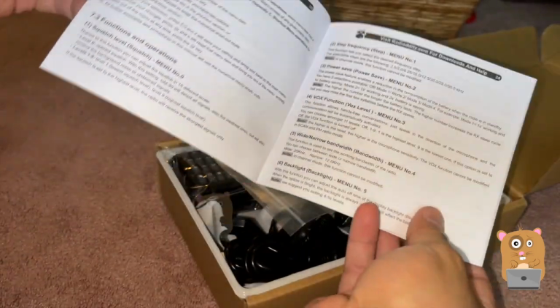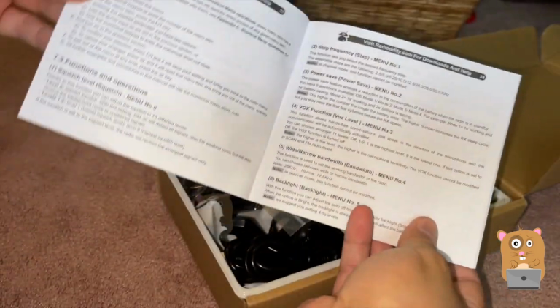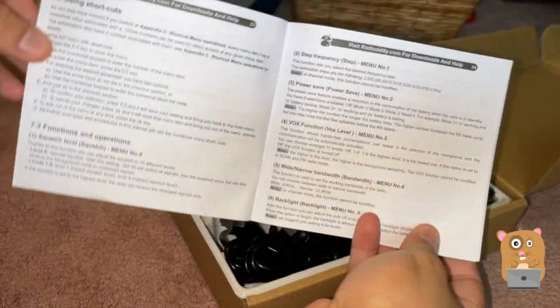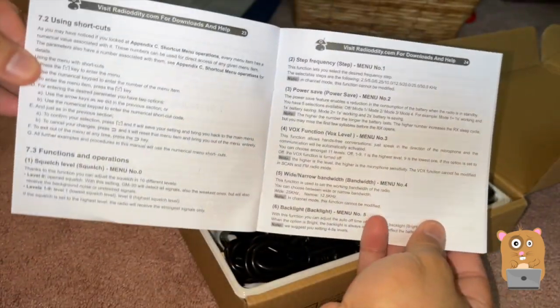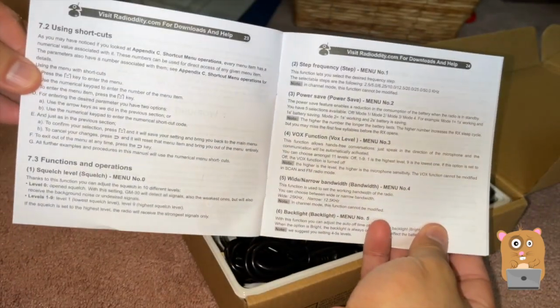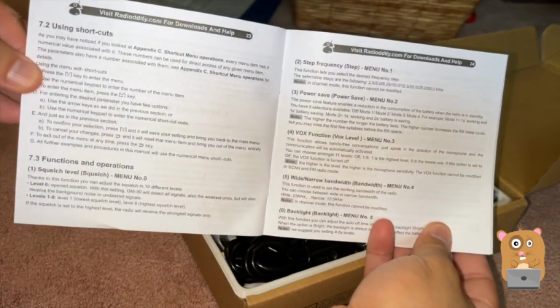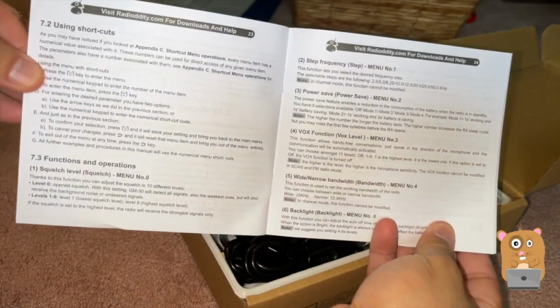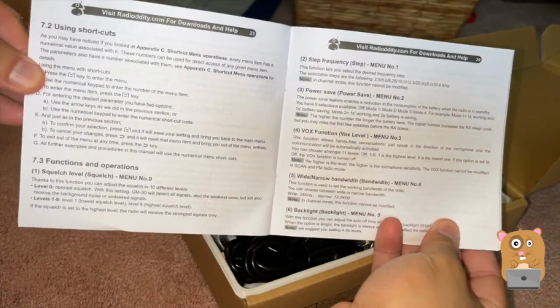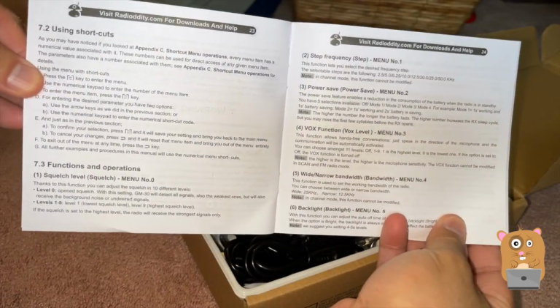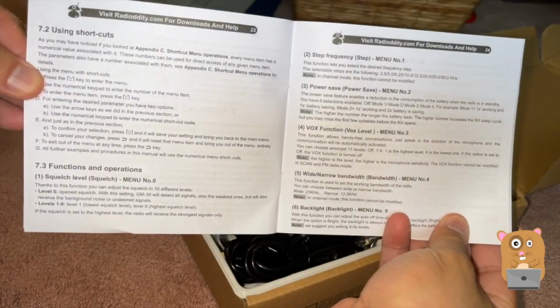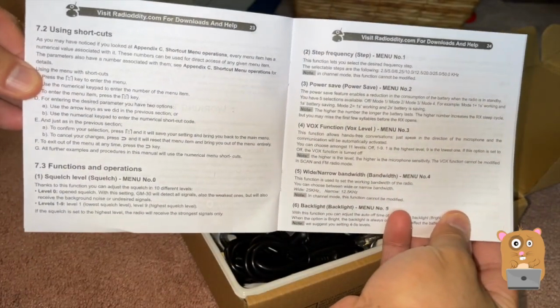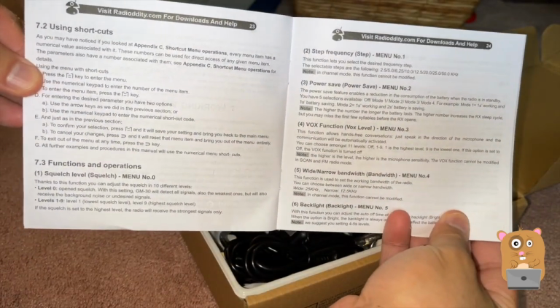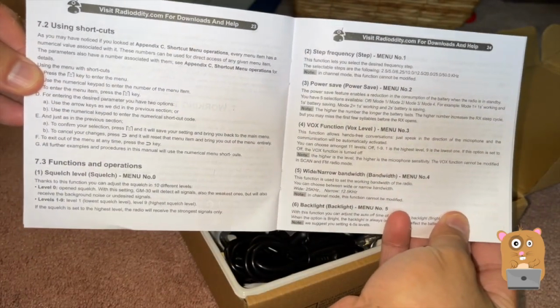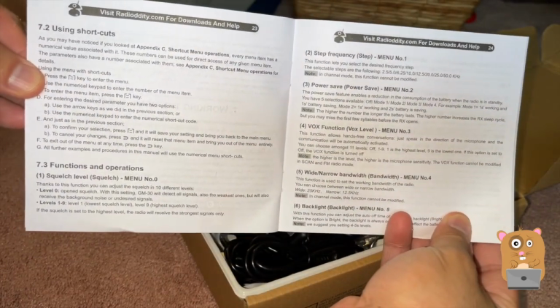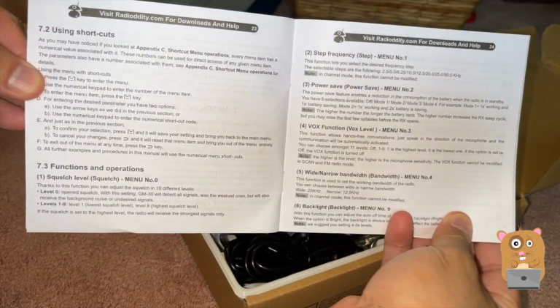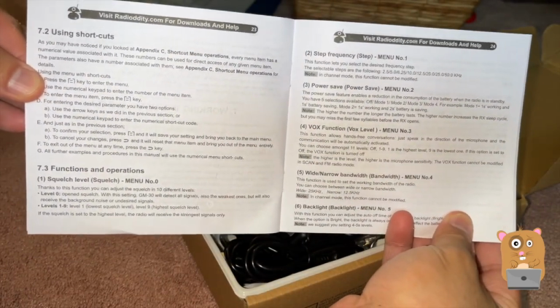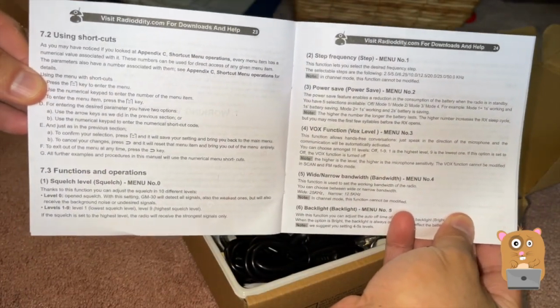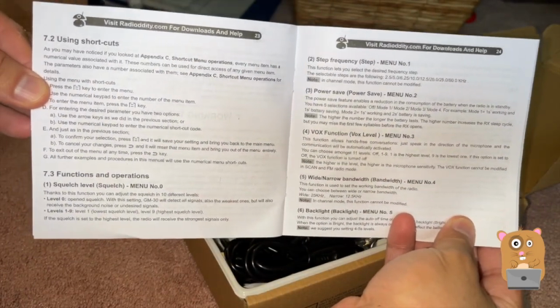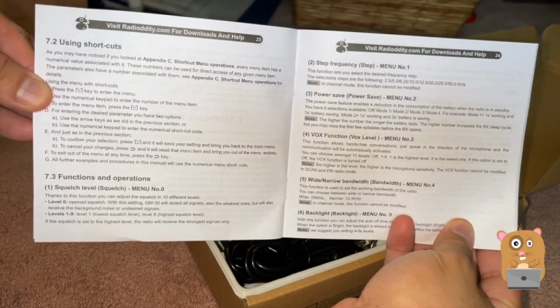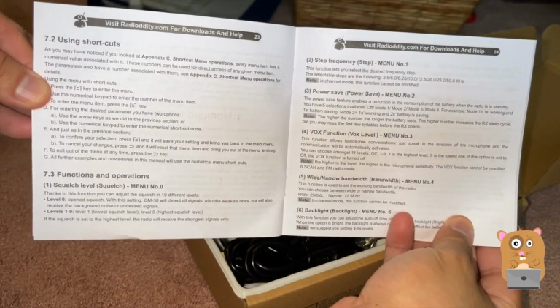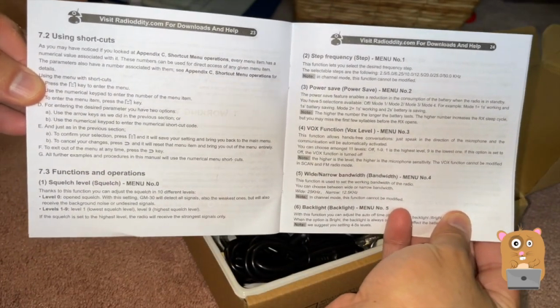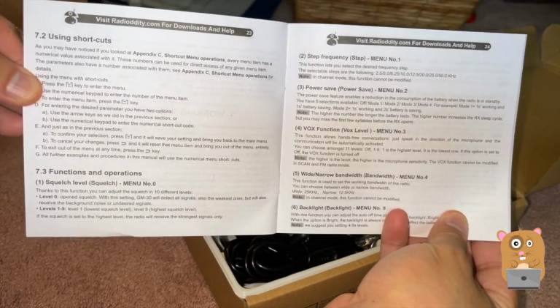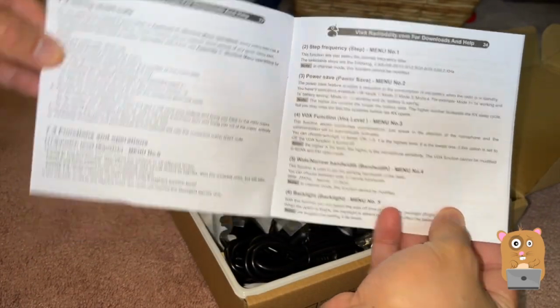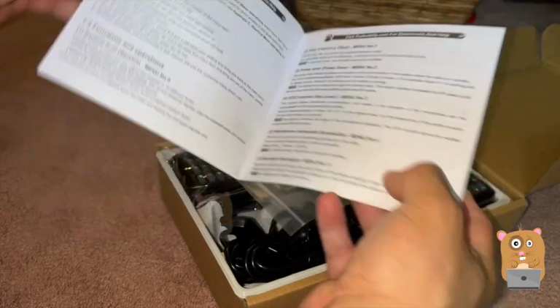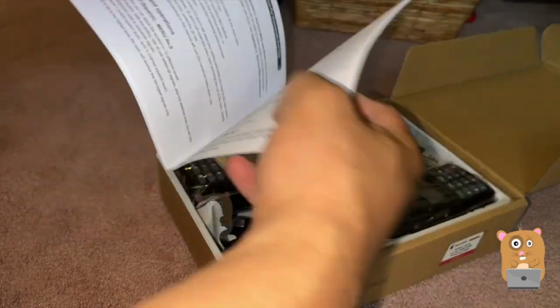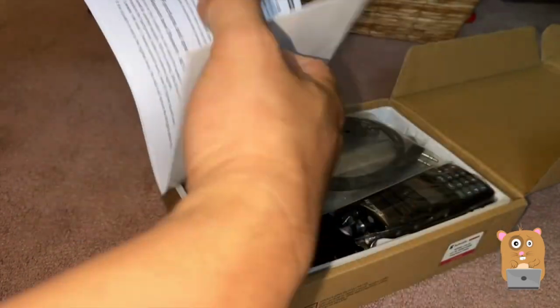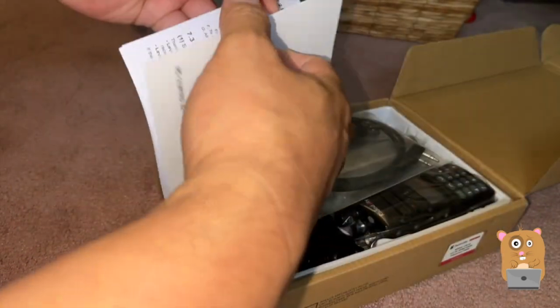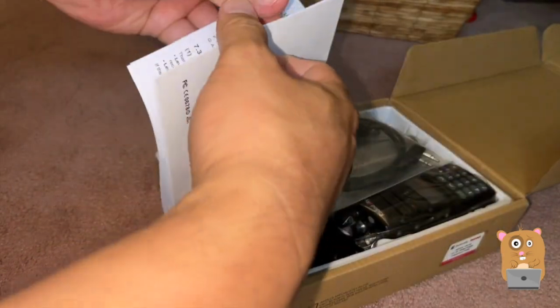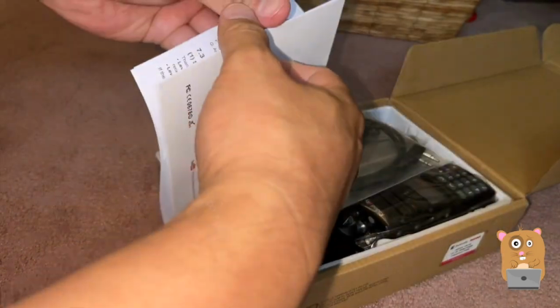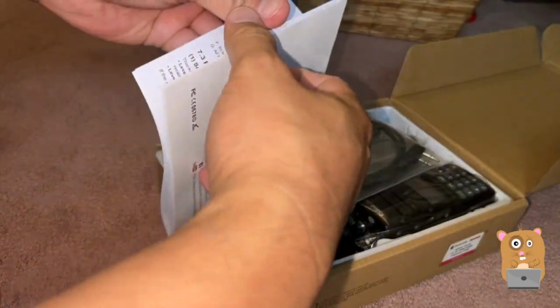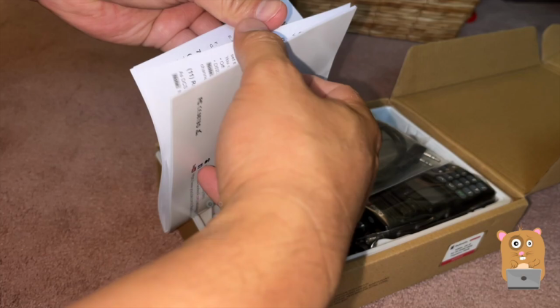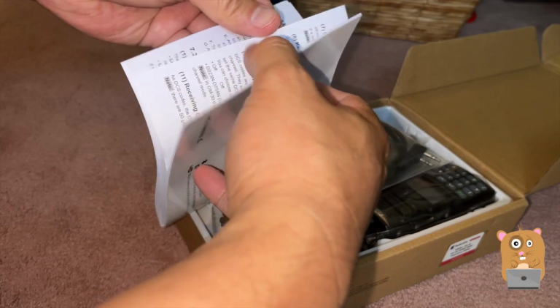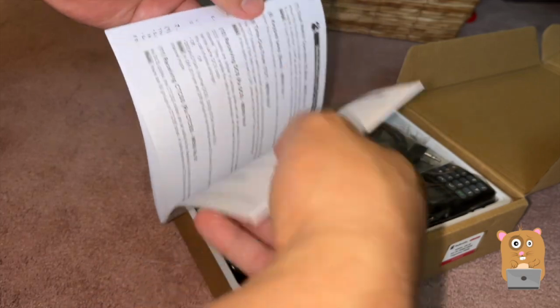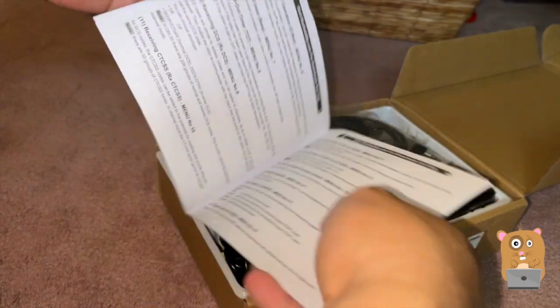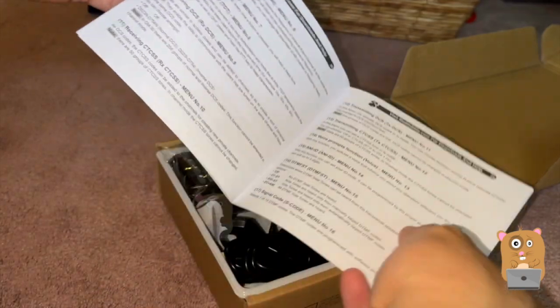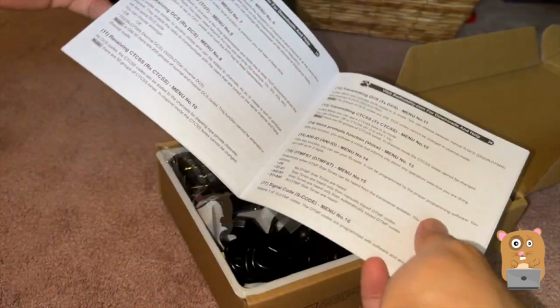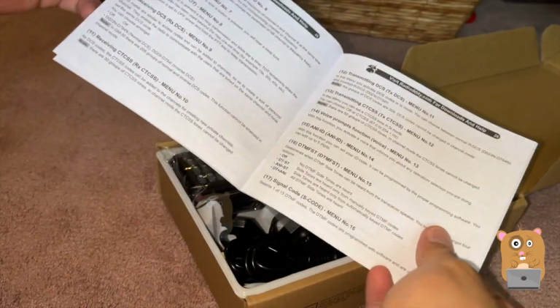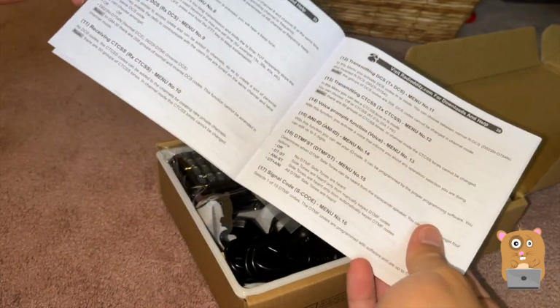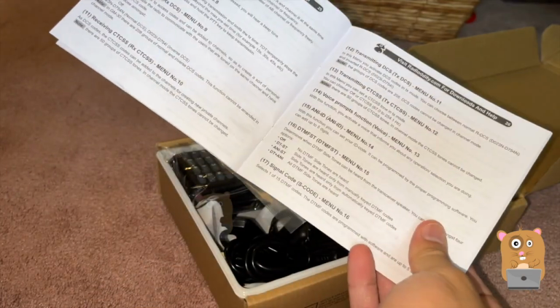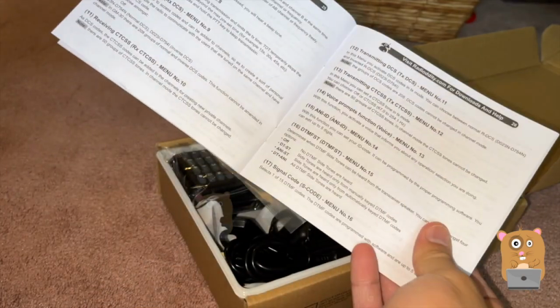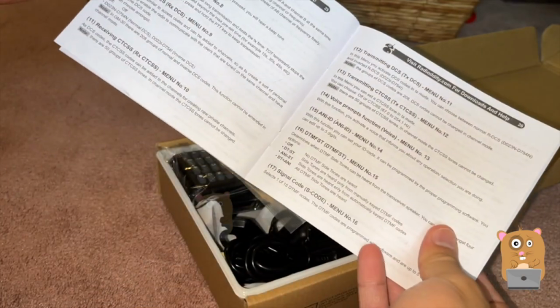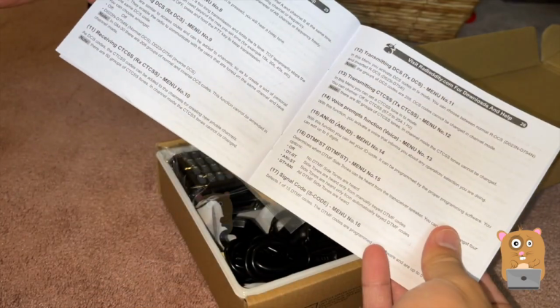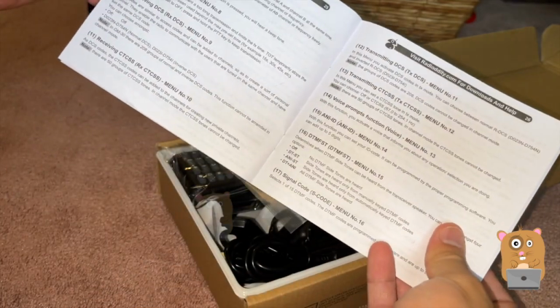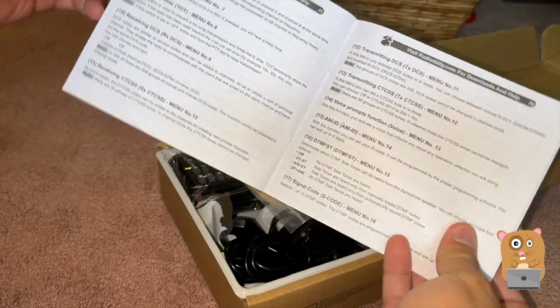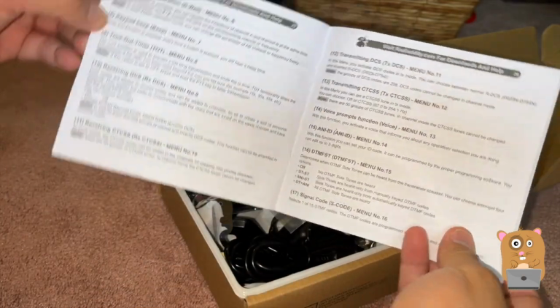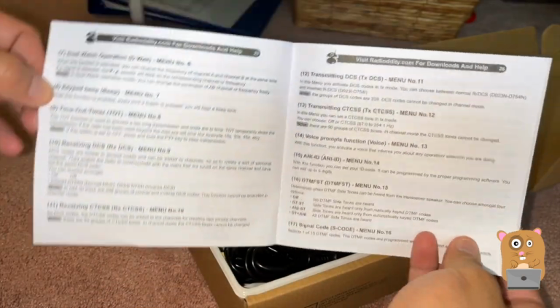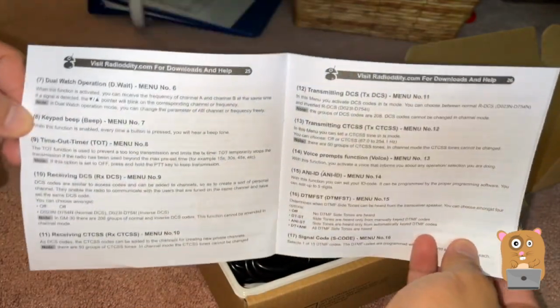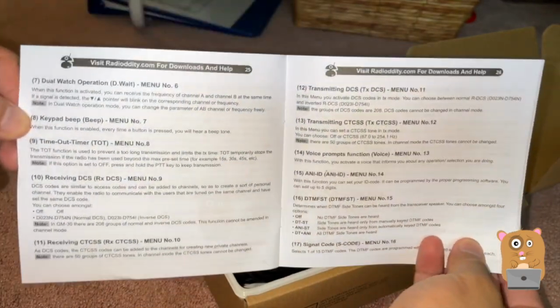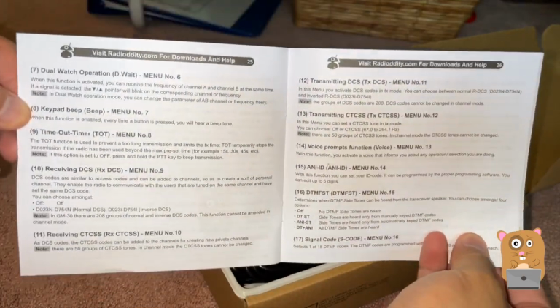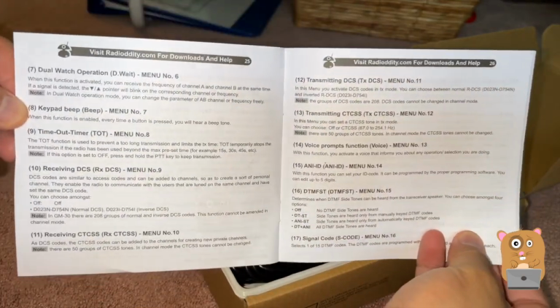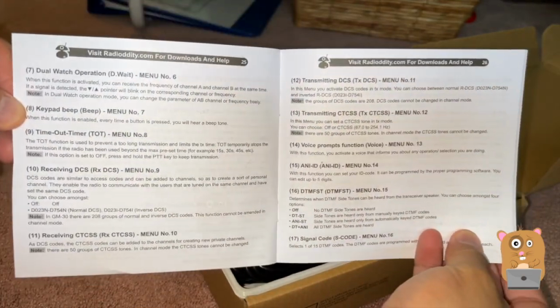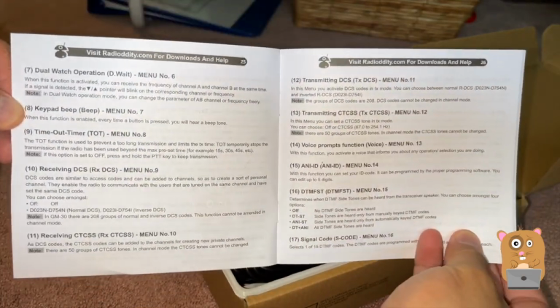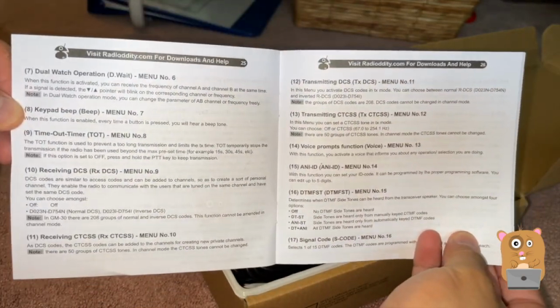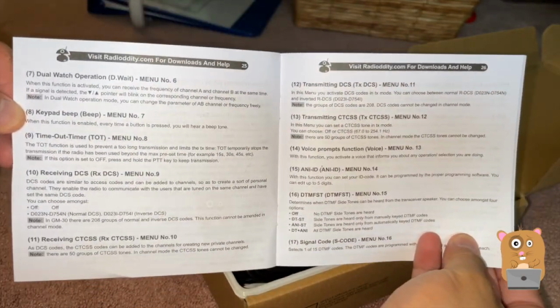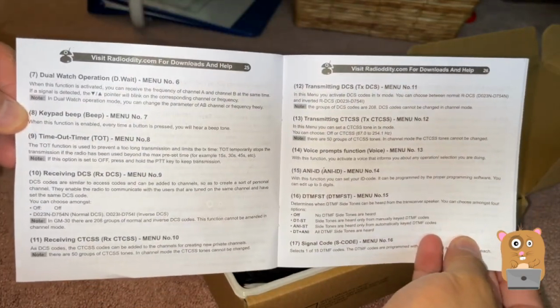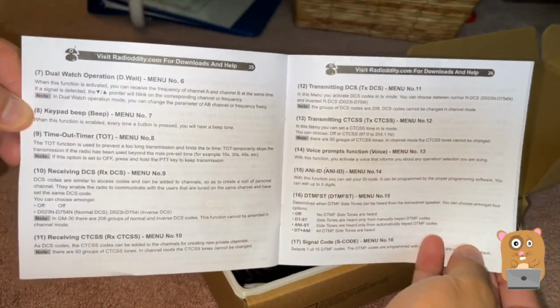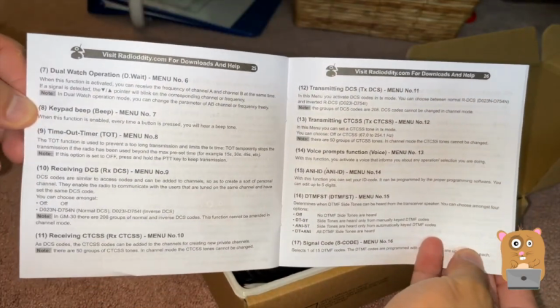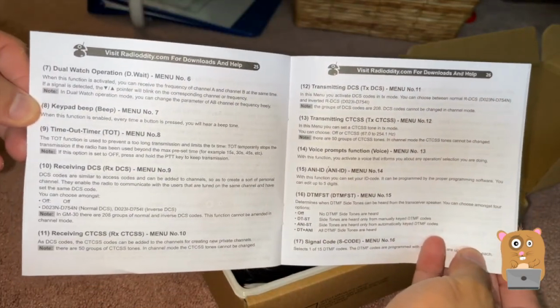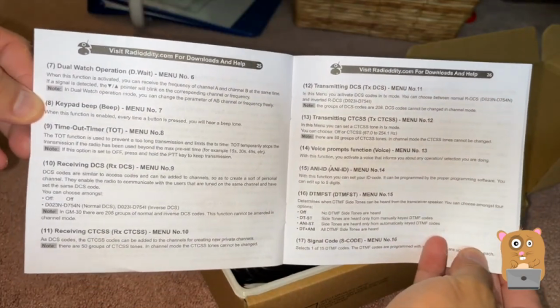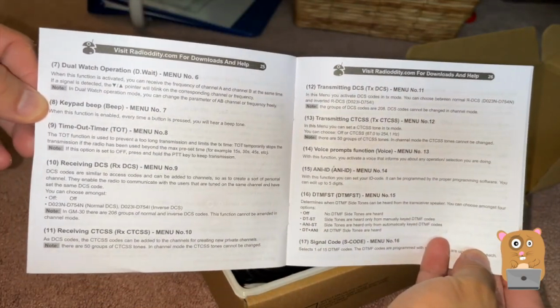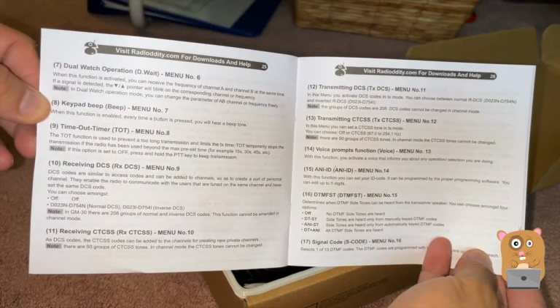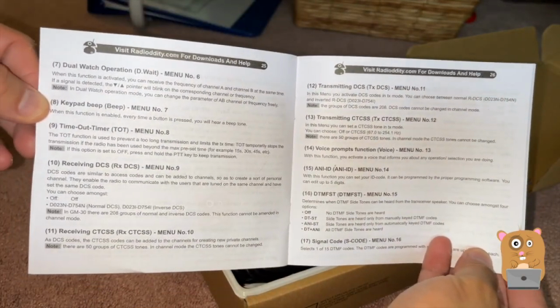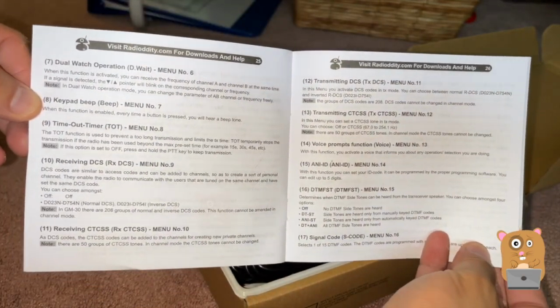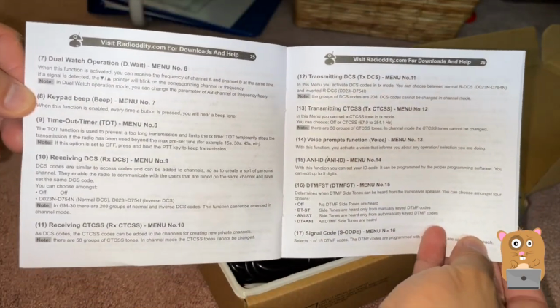So there are a lot of options in here. I'm going to skip through most of them. What's important was just how to set this up.